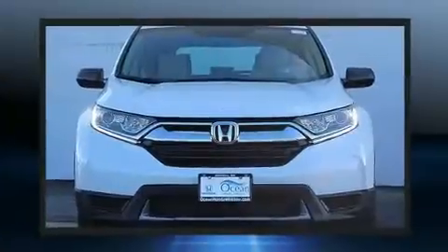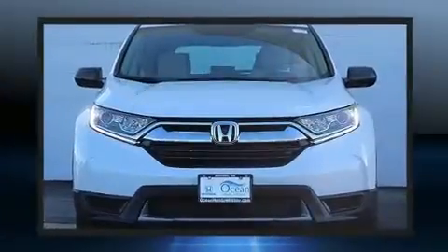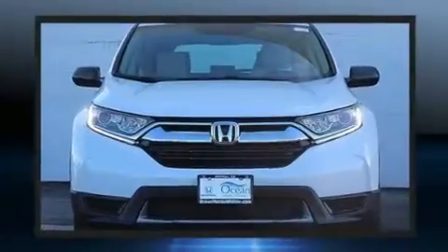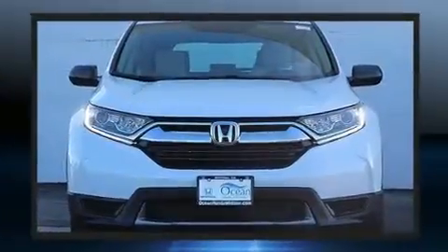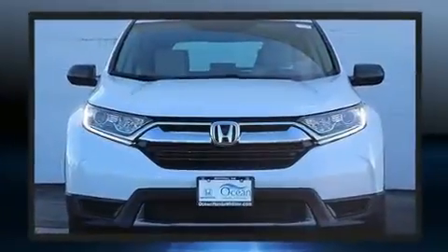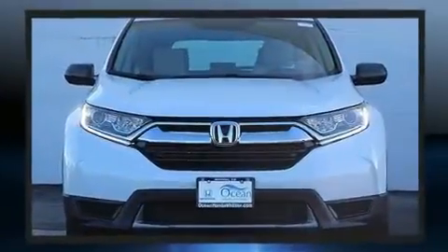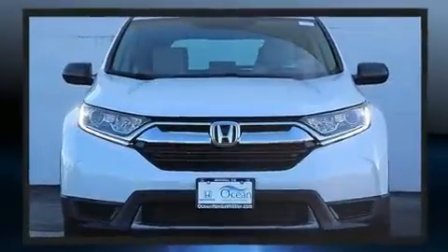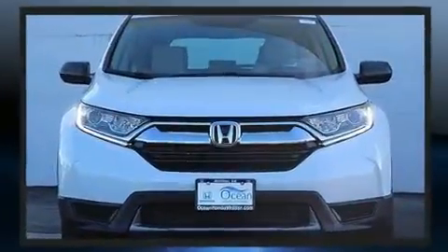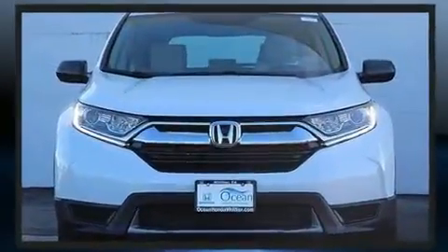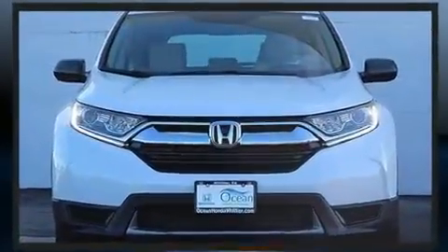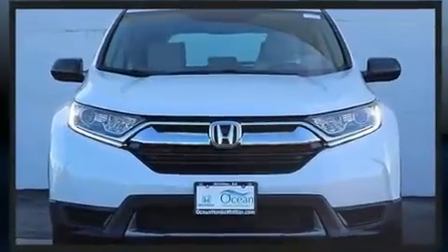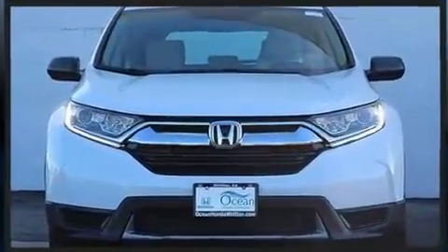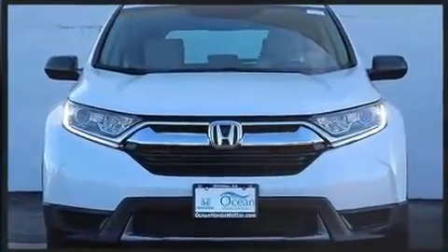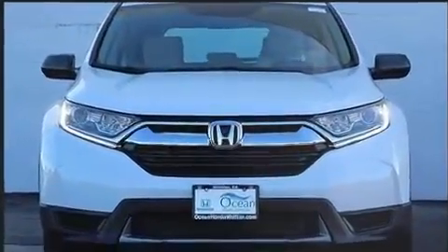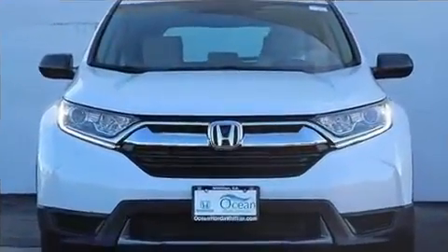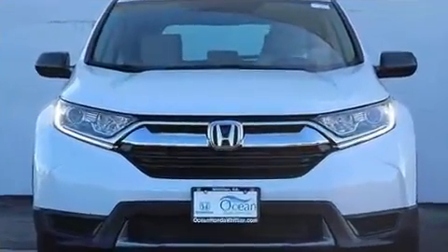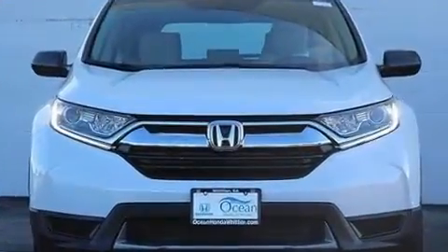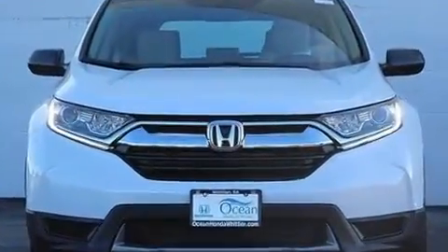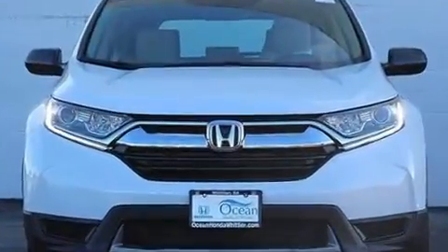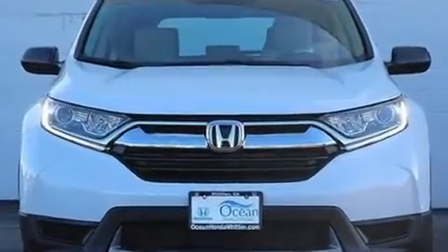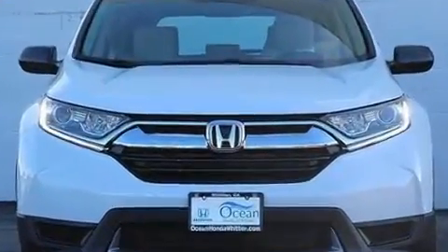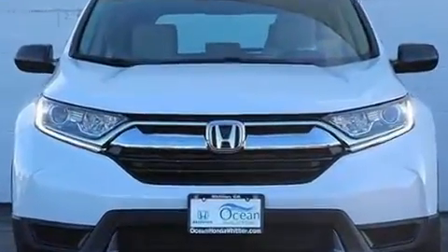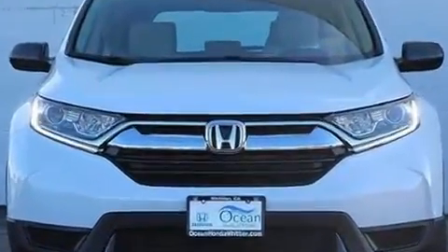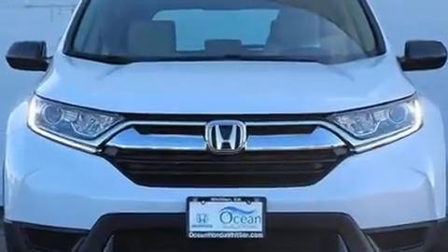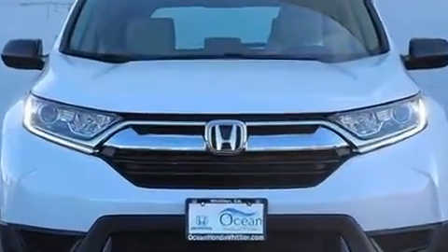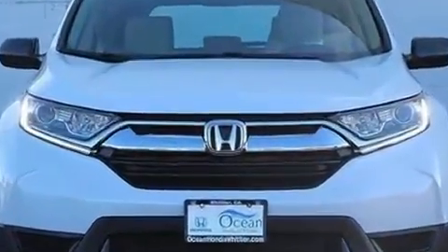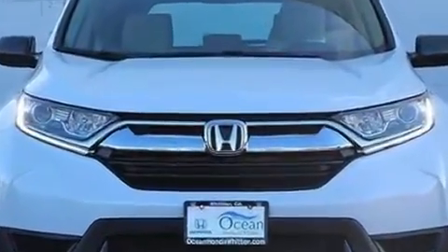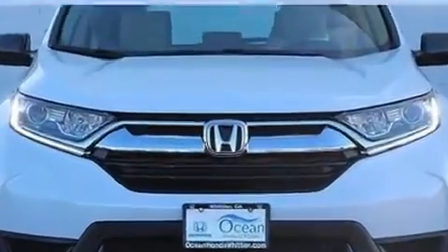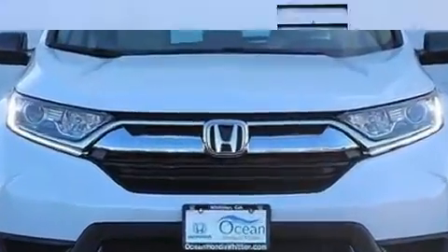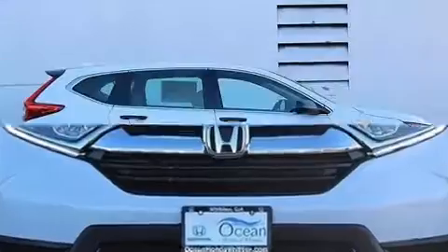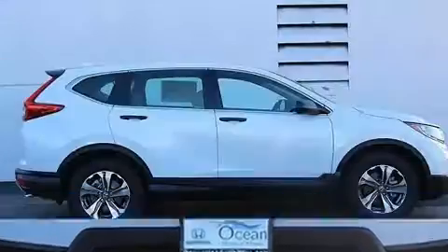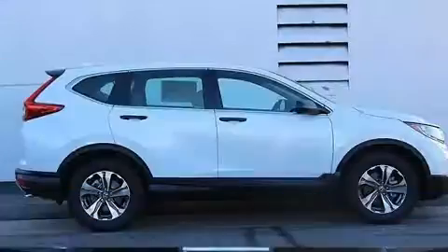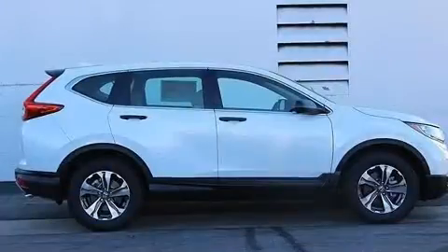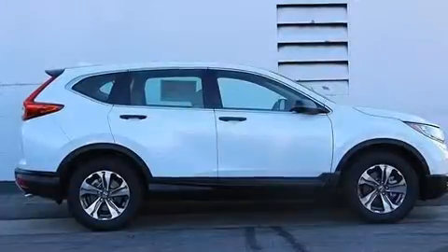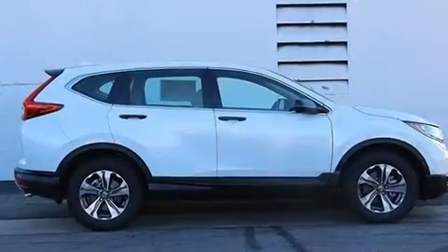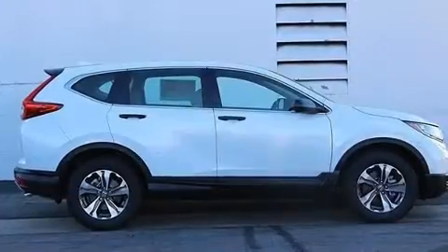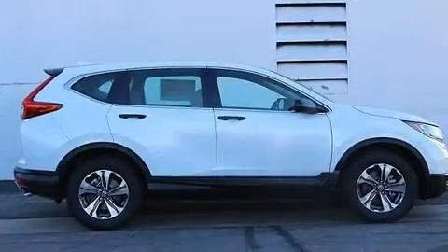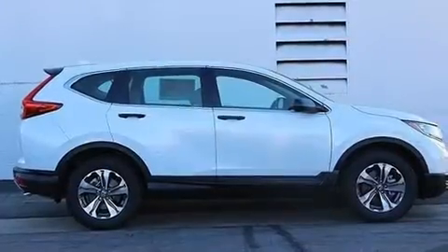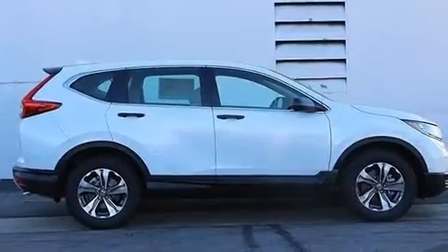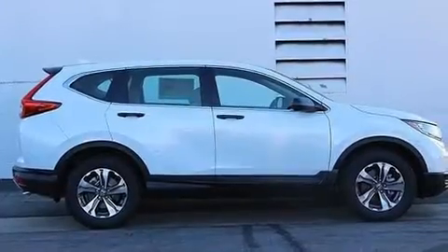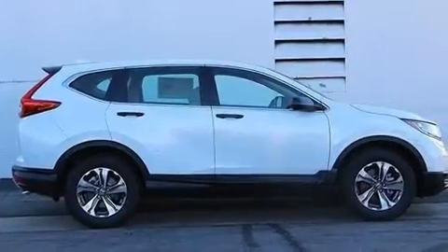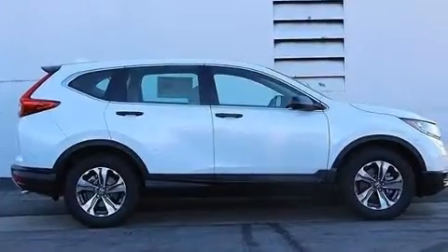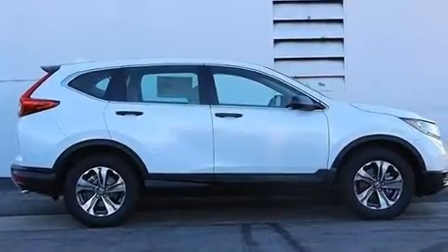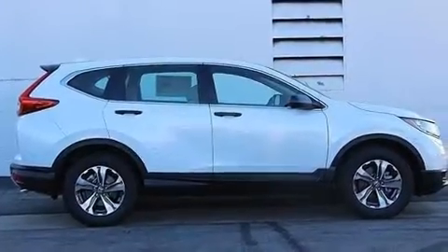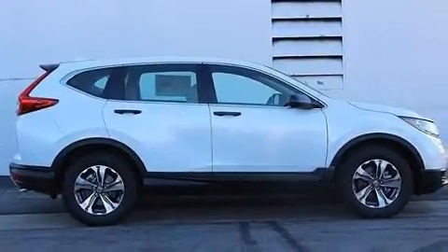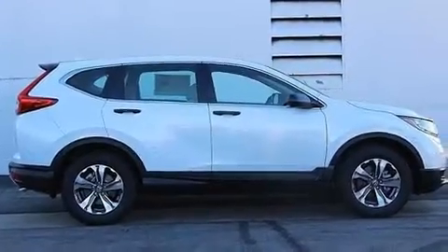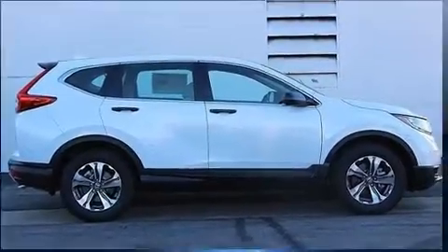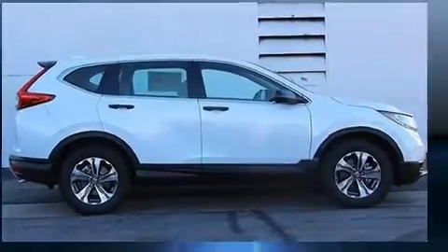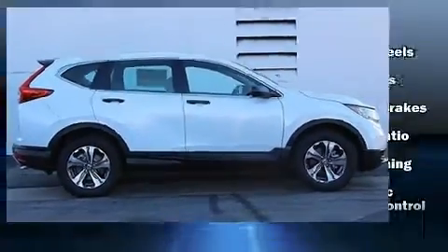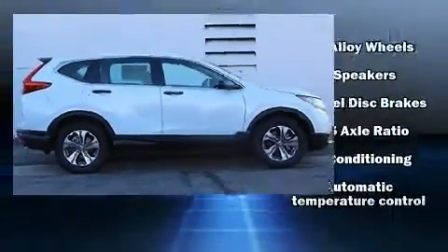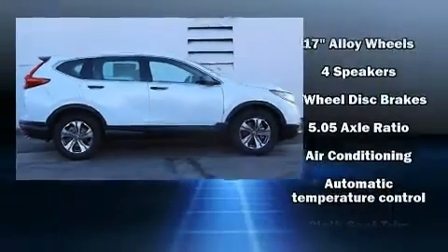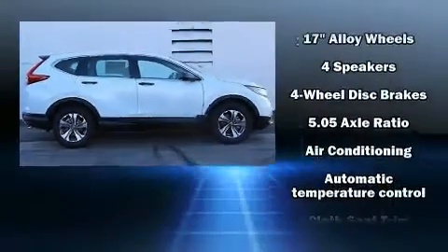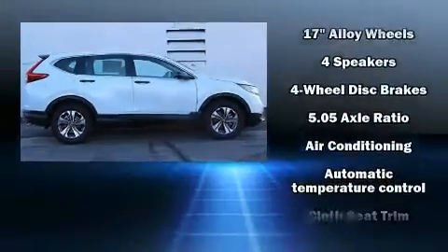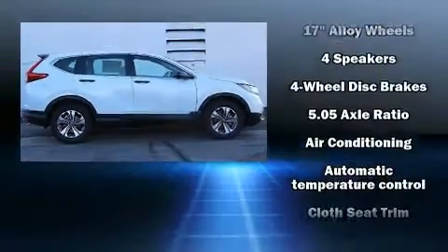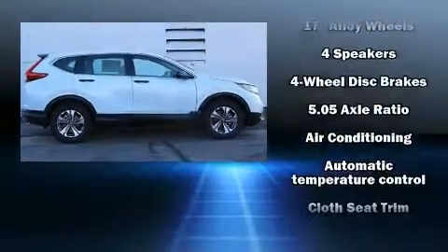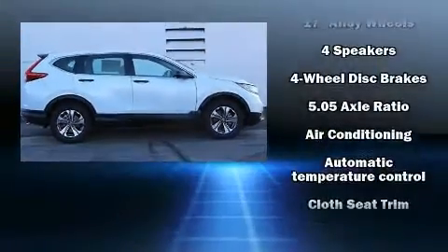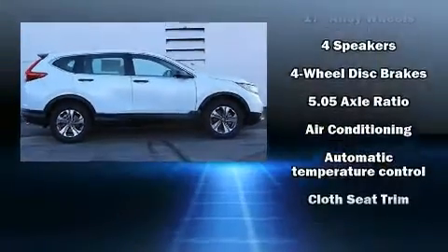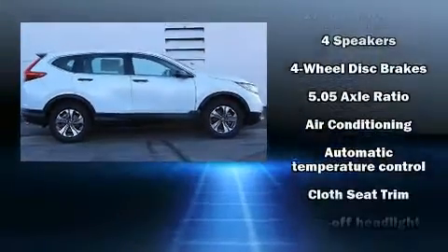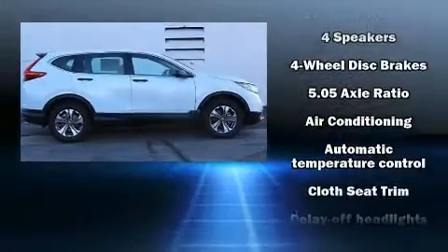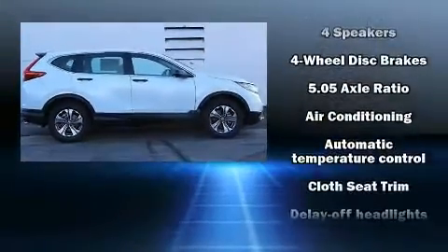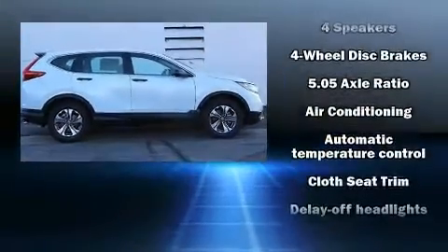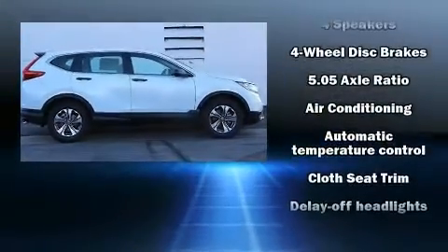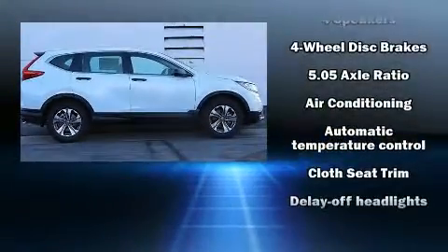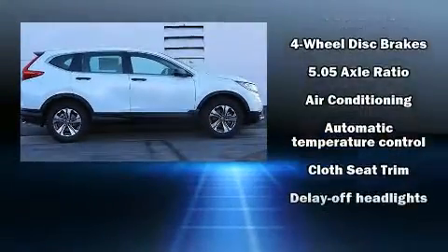Top features include power windows, delay off headlights, rear wipers, and much more.